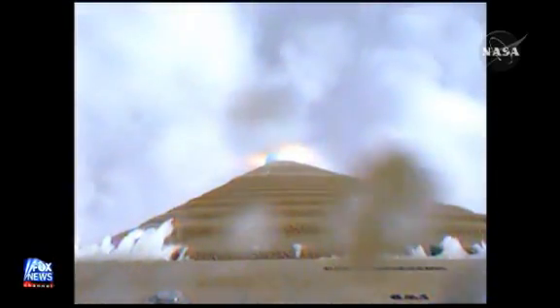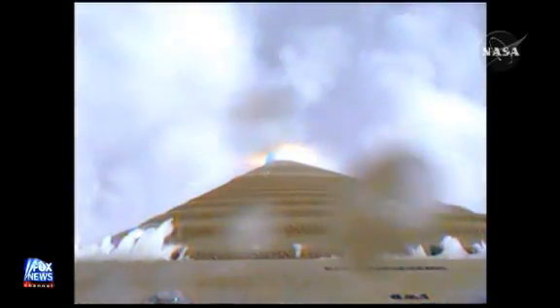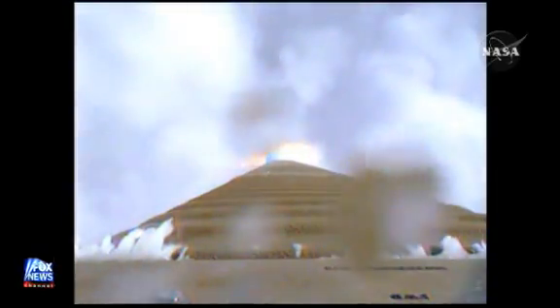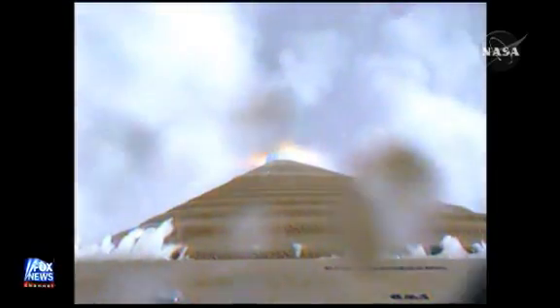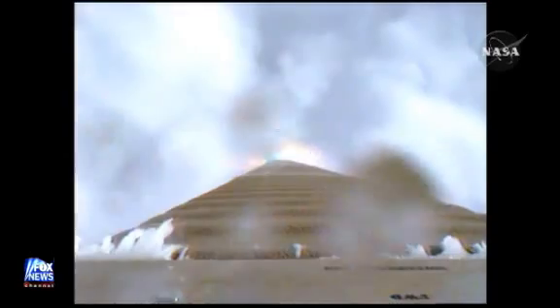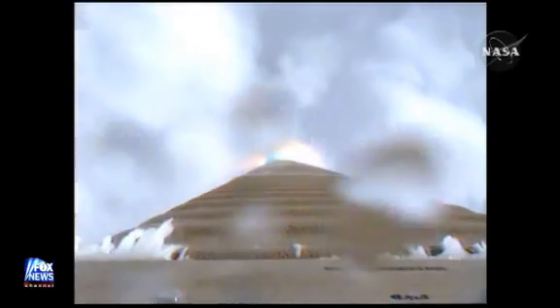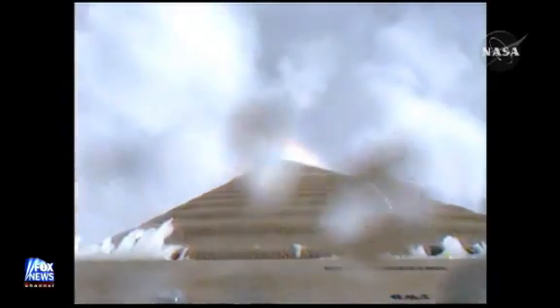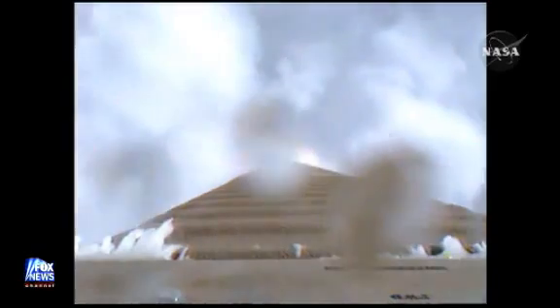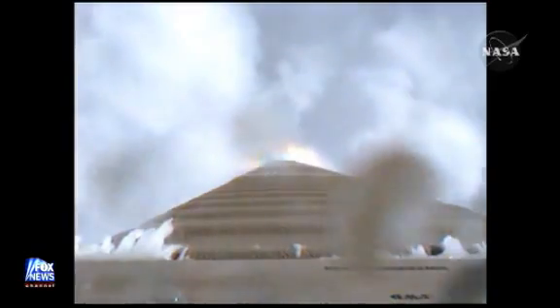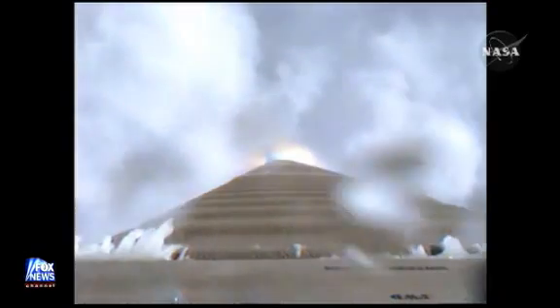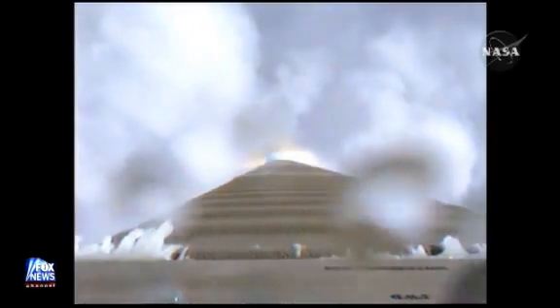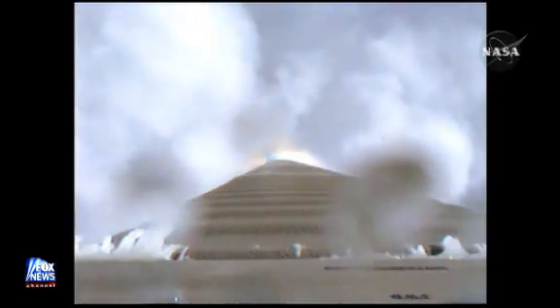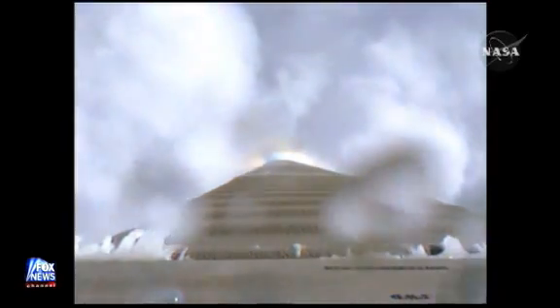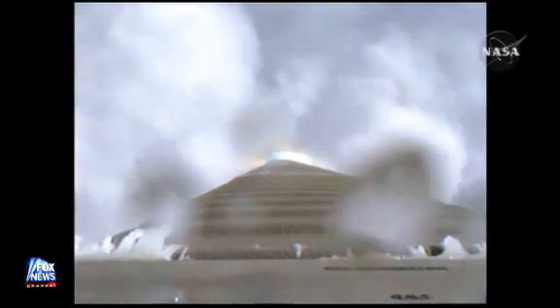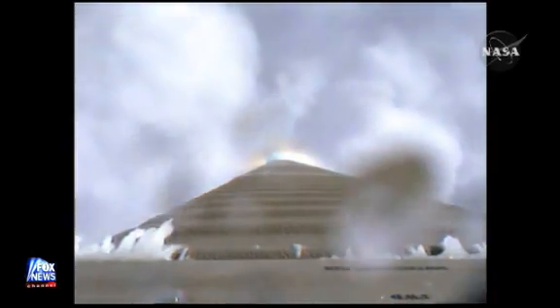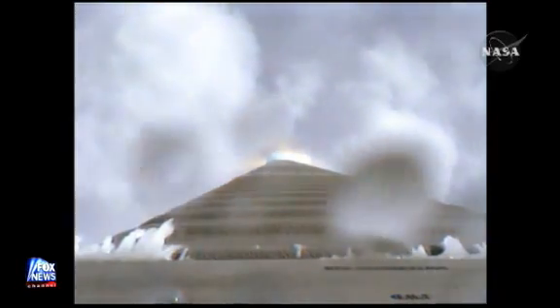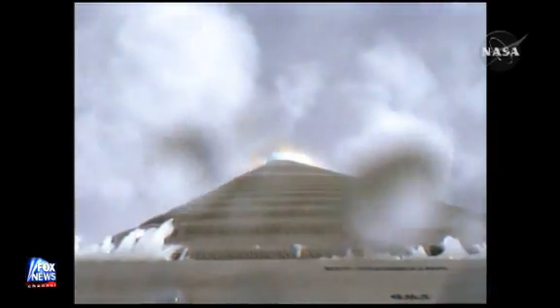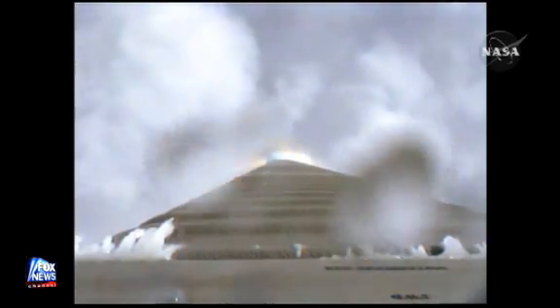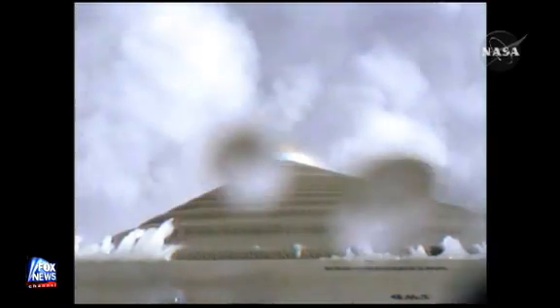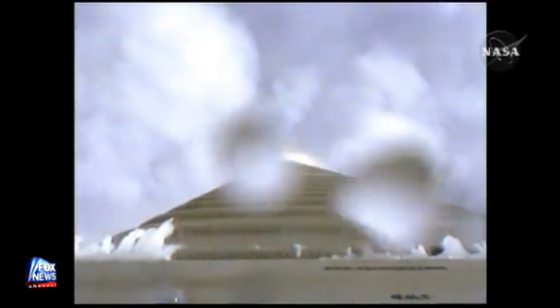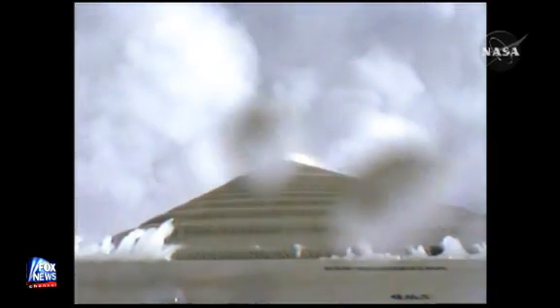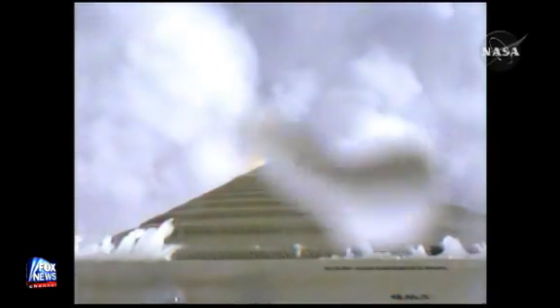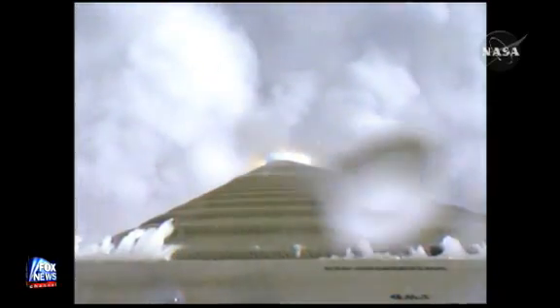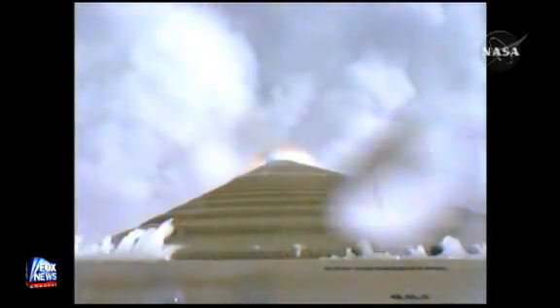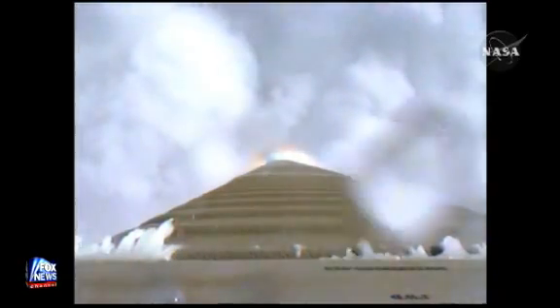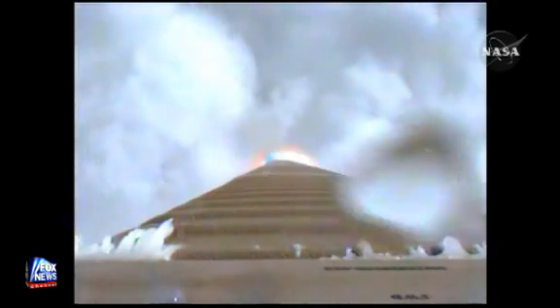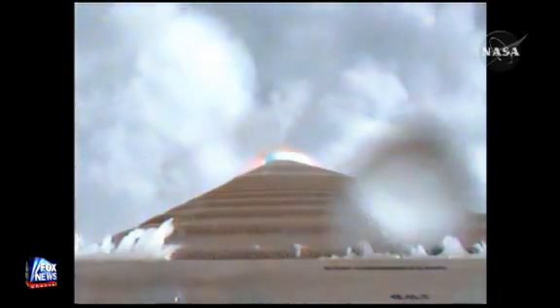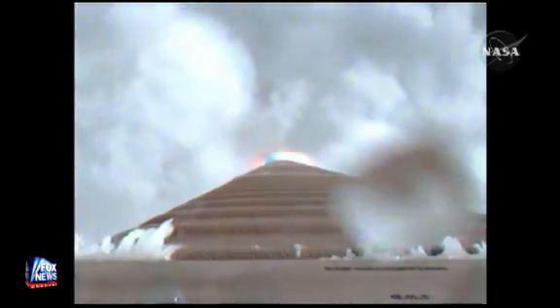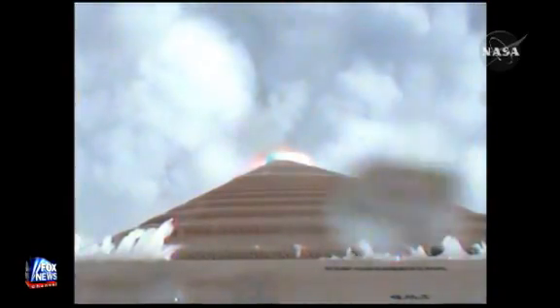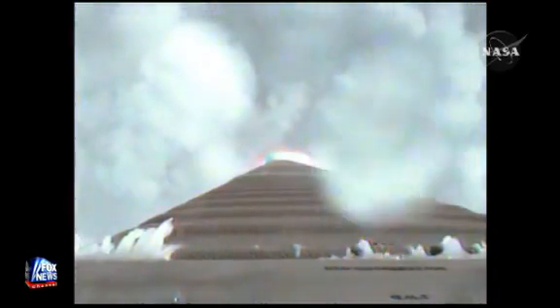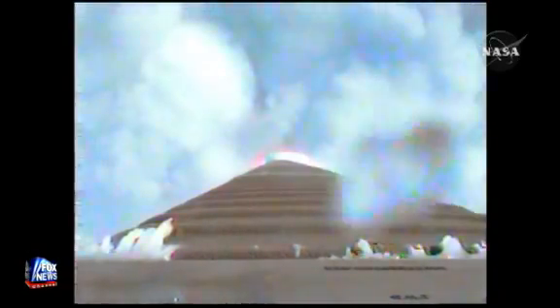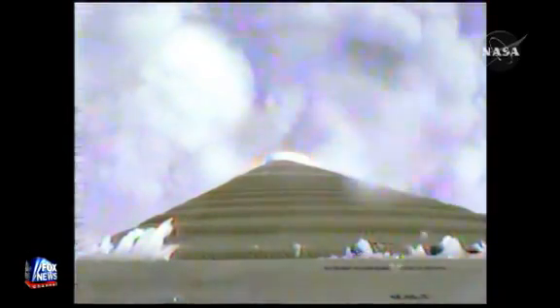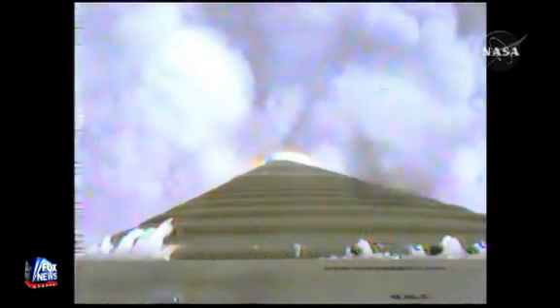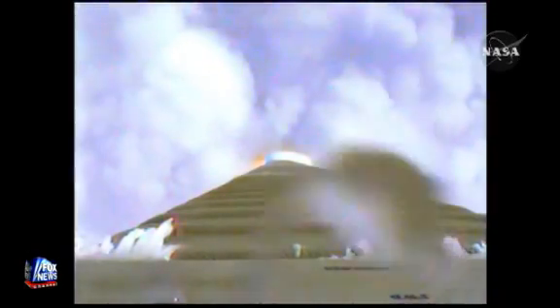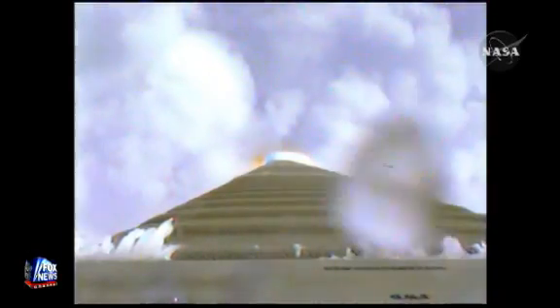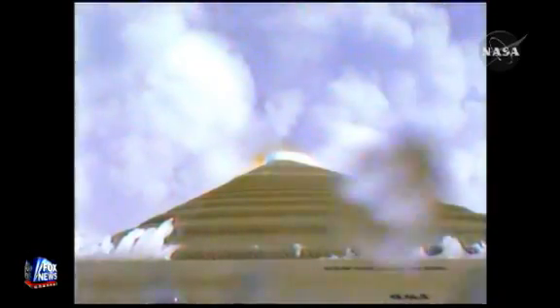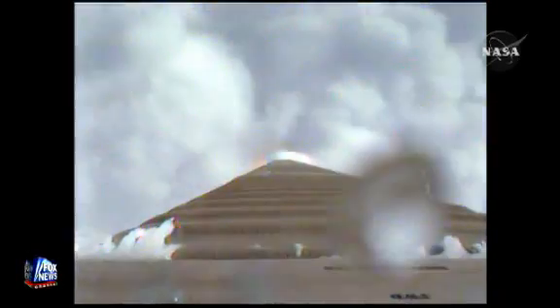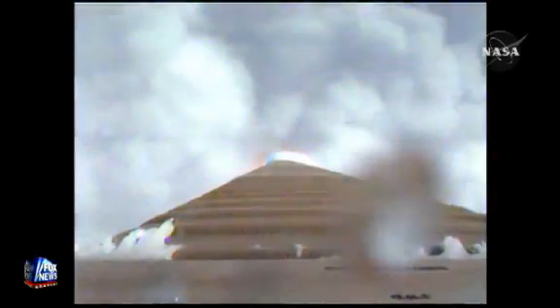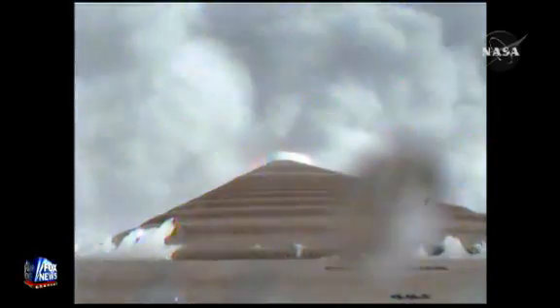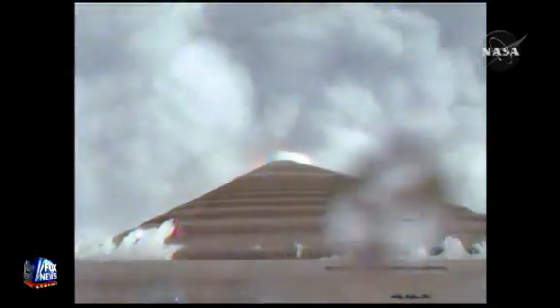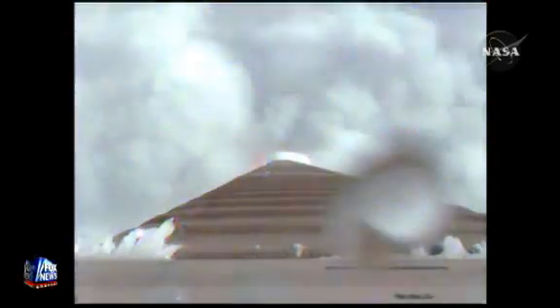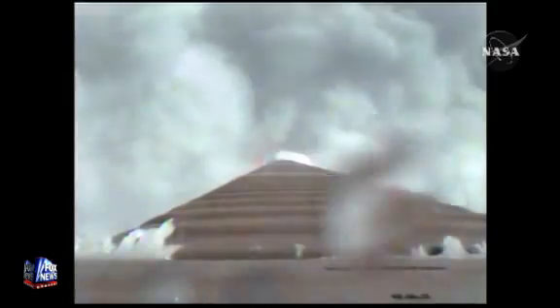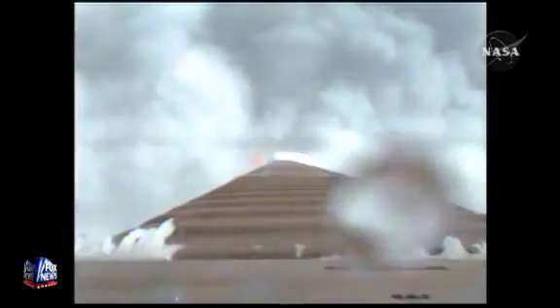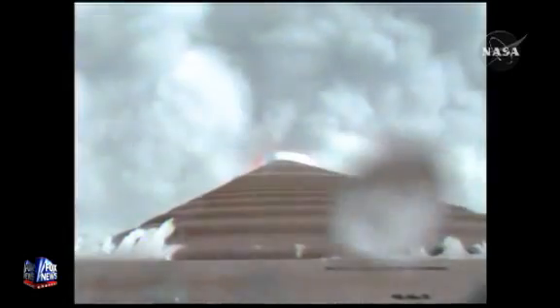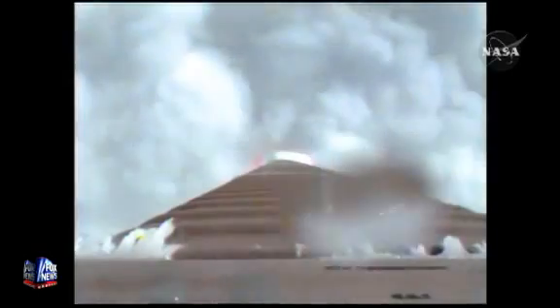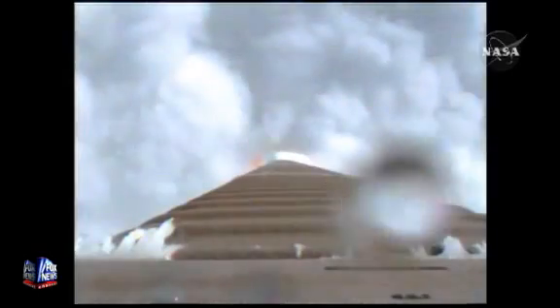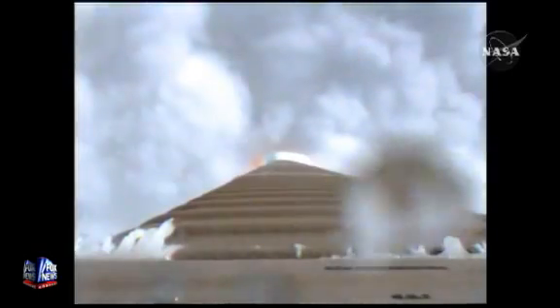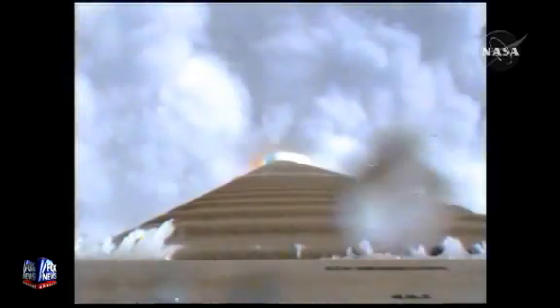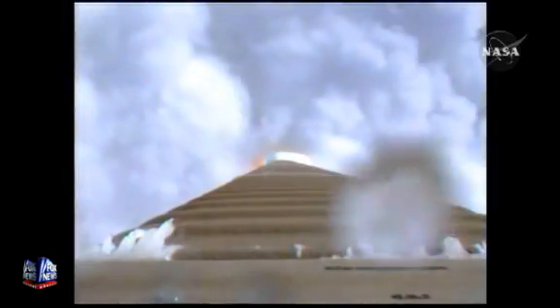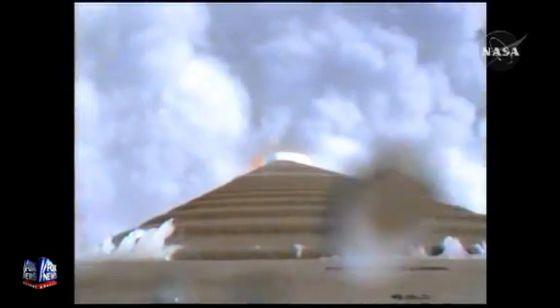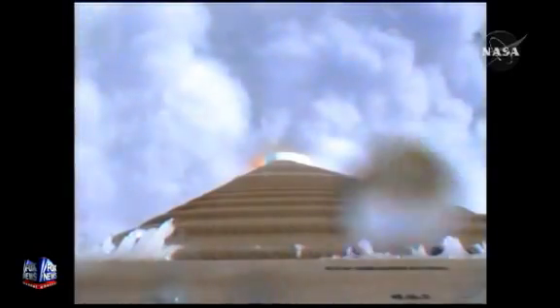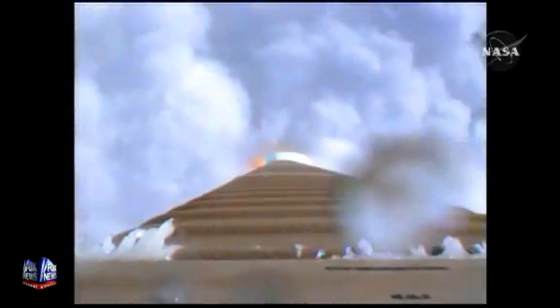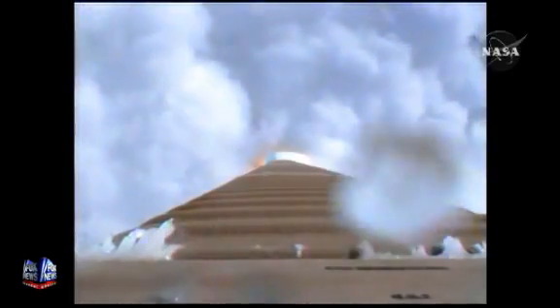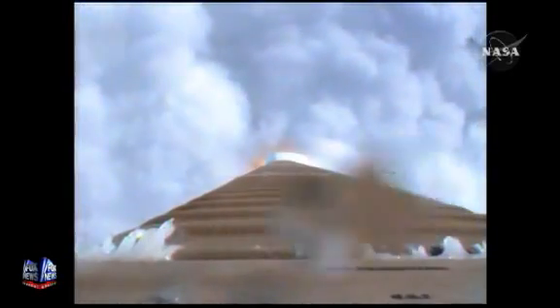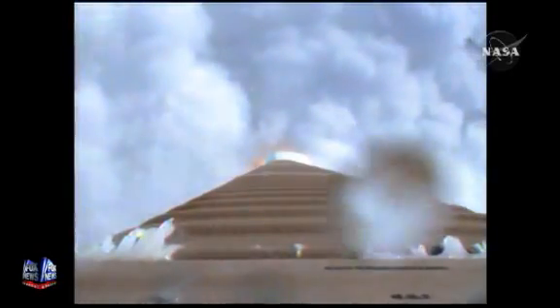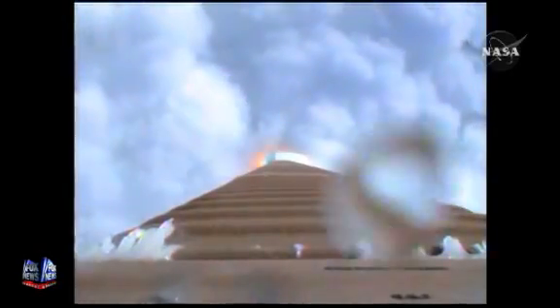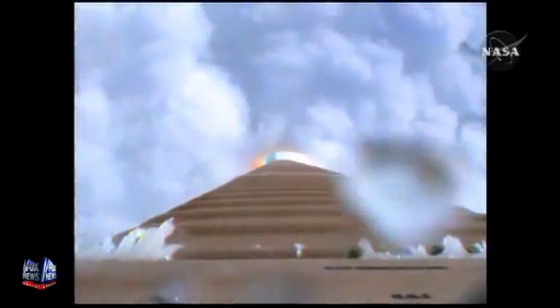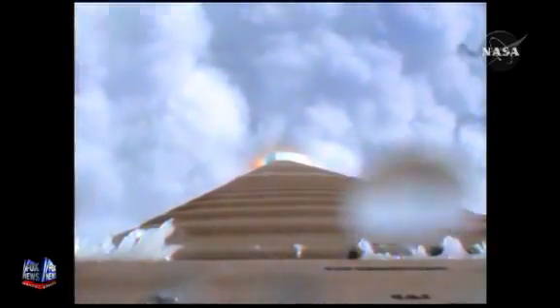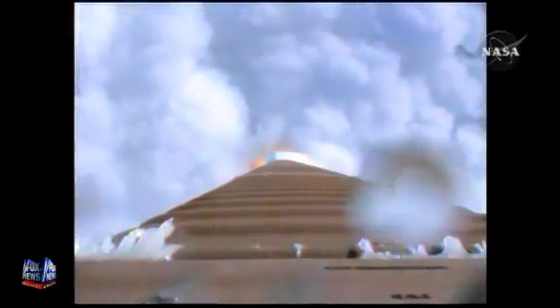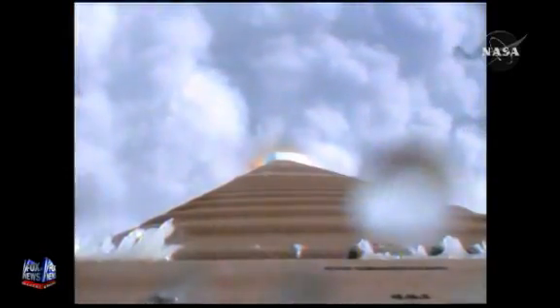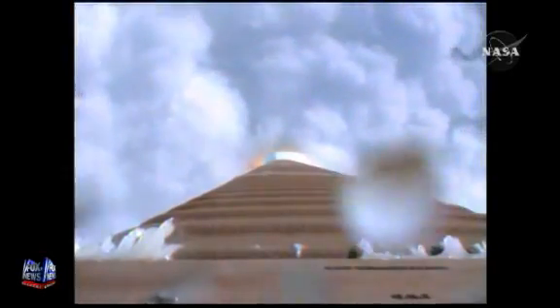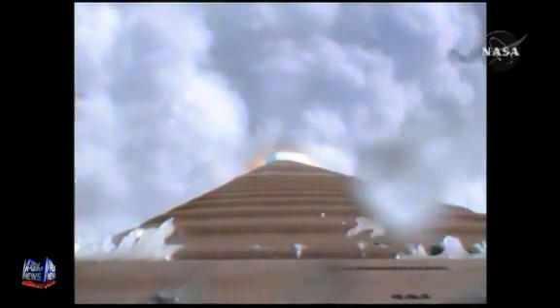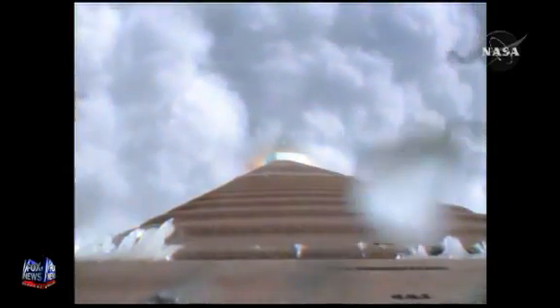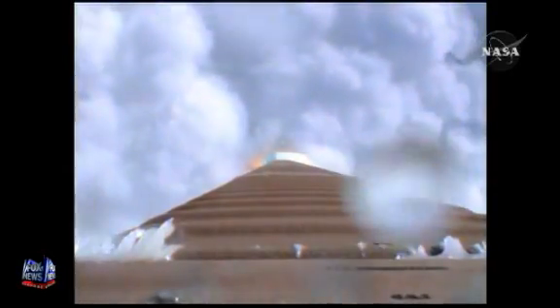And what a sight from Kennedy Space Center in Florida as the rocket heads up to the moon. Phil, this mission will take a while, huh?